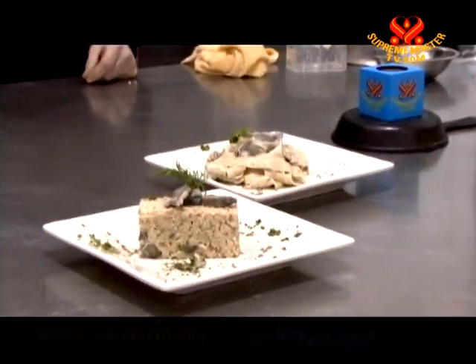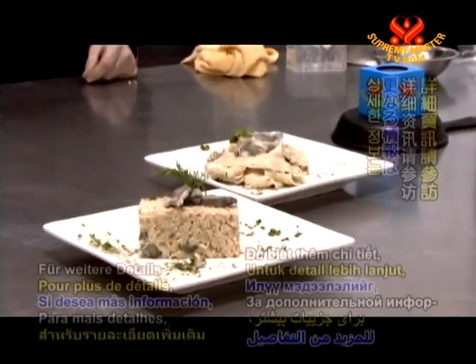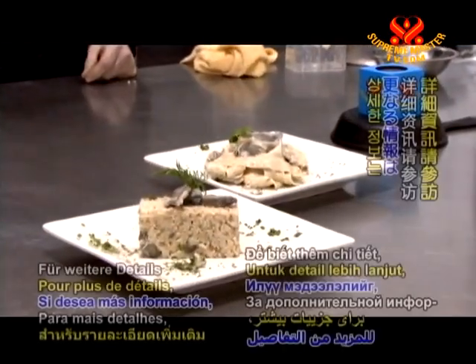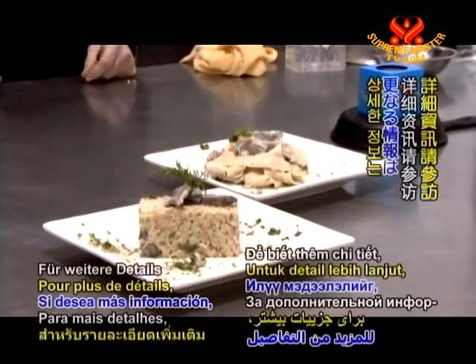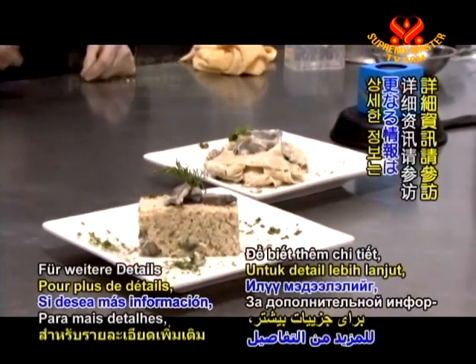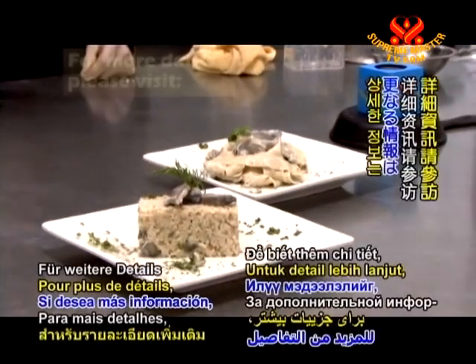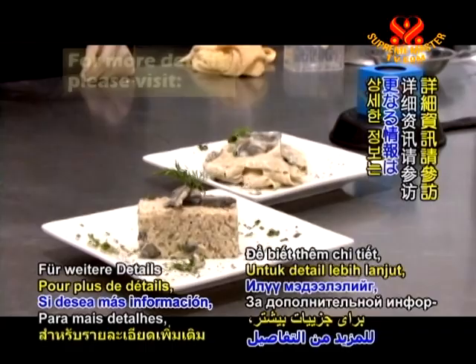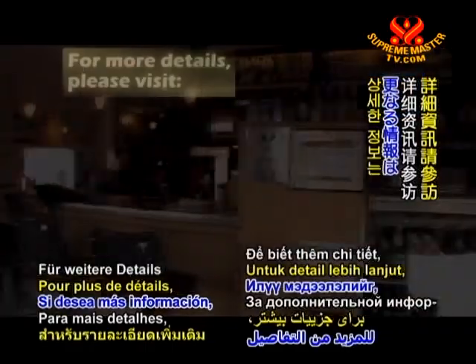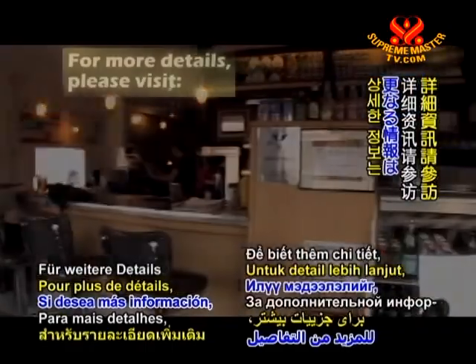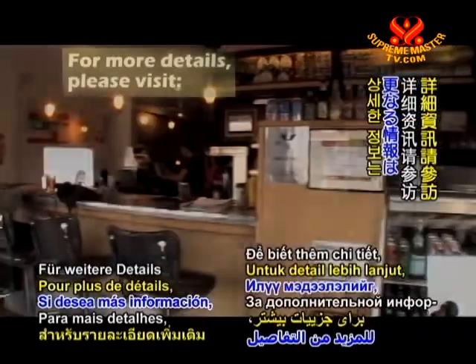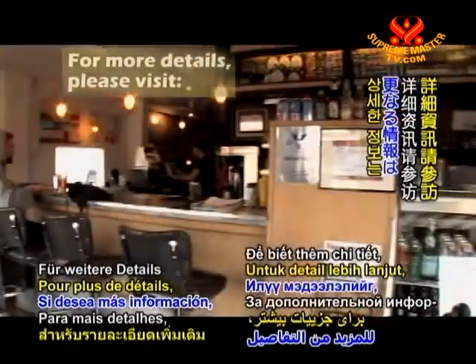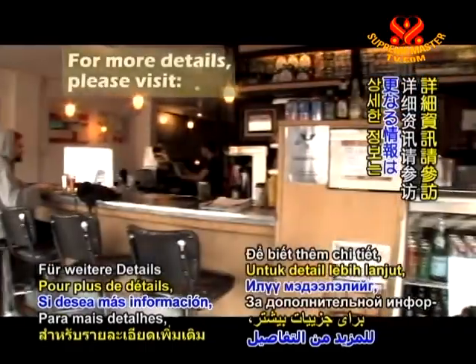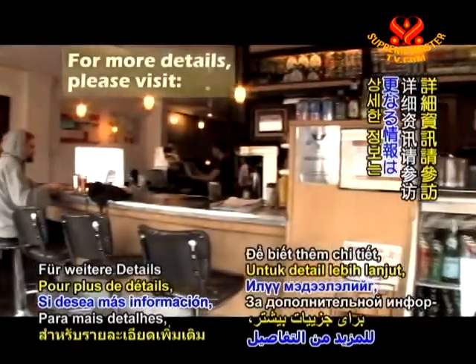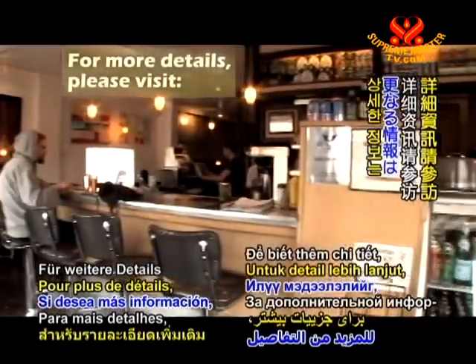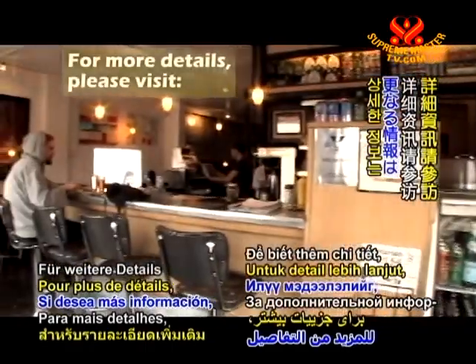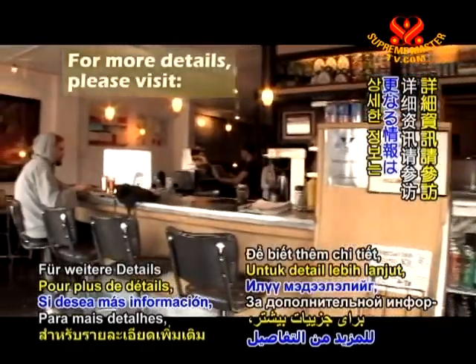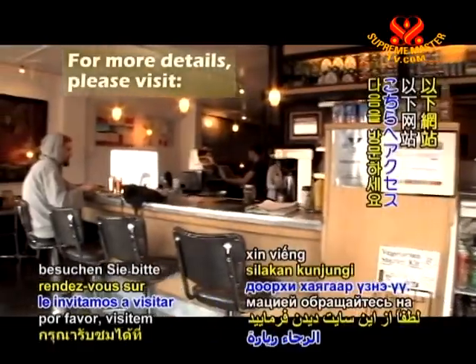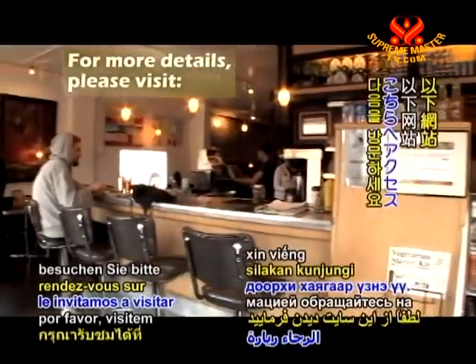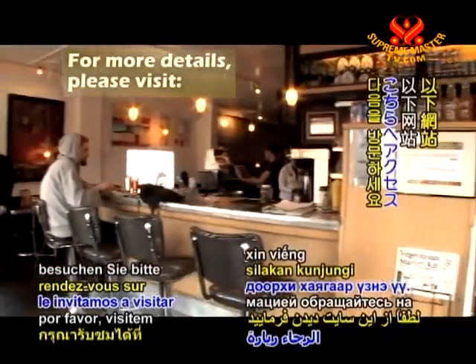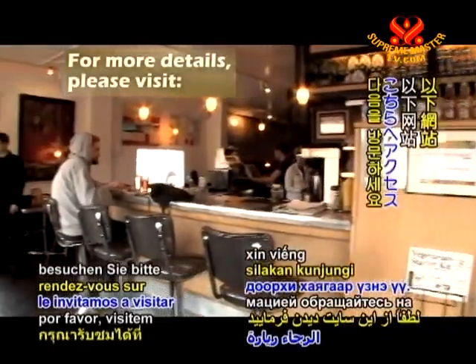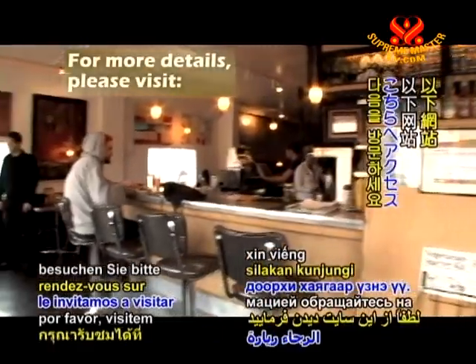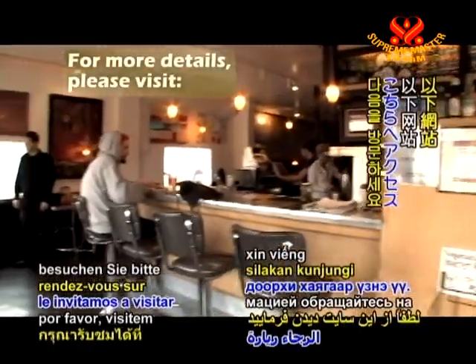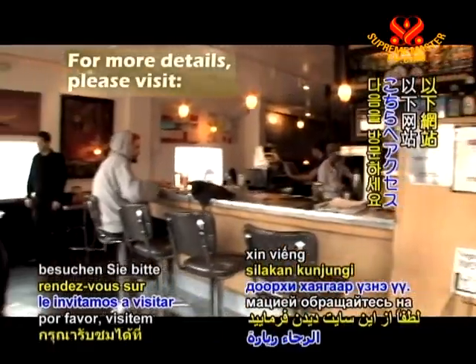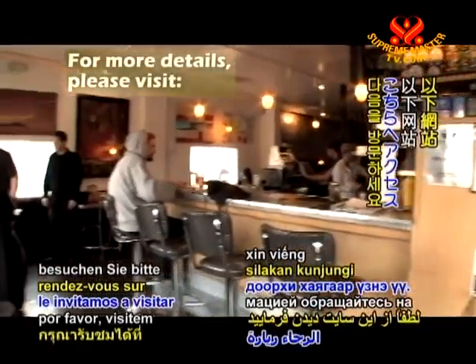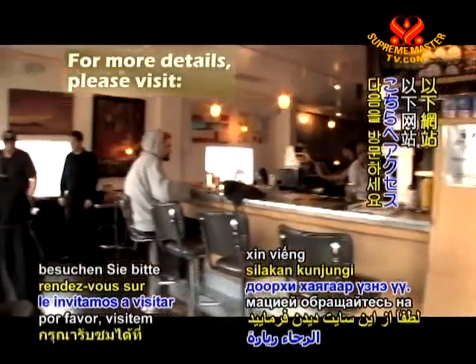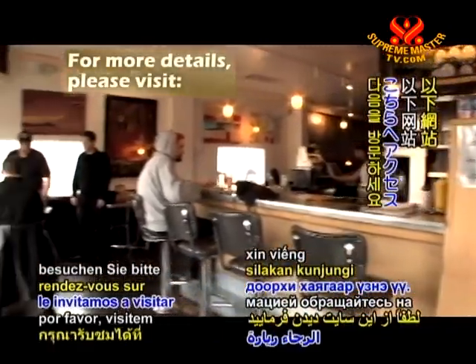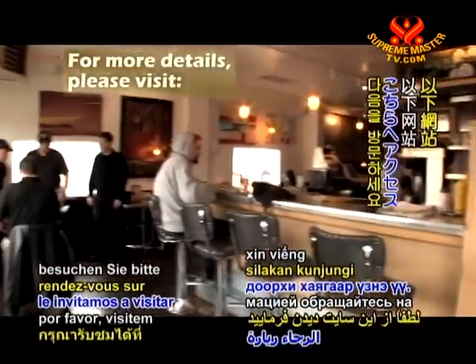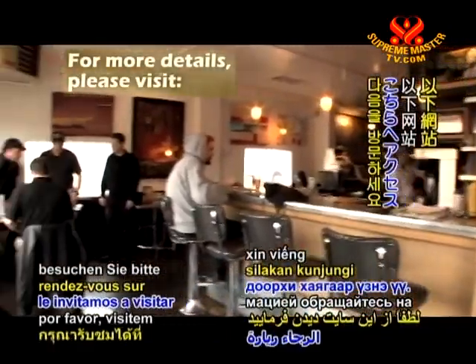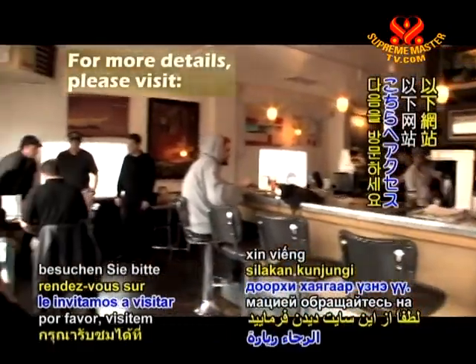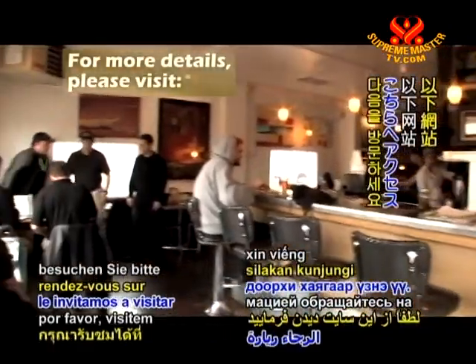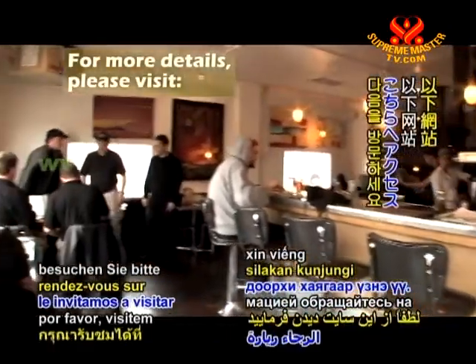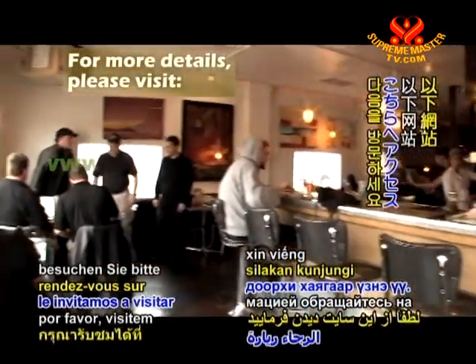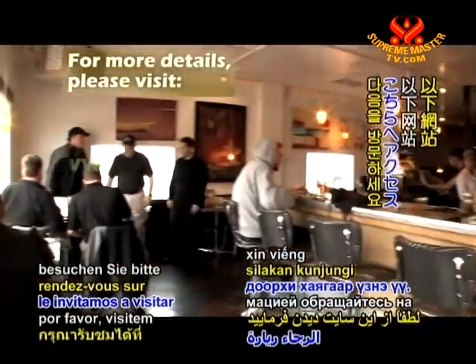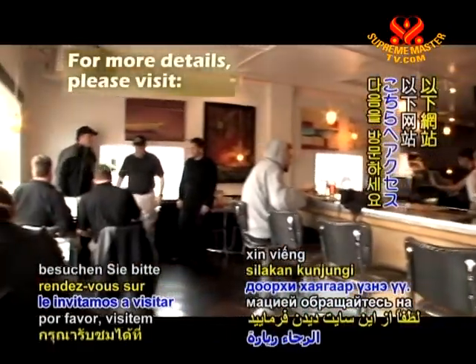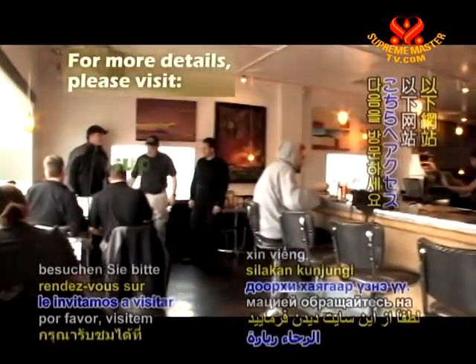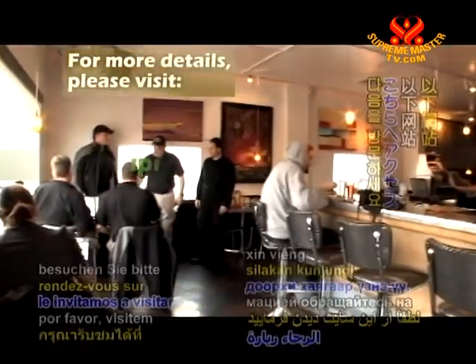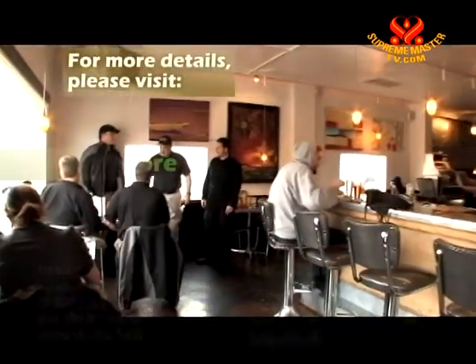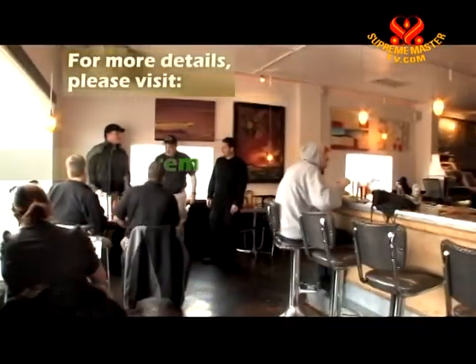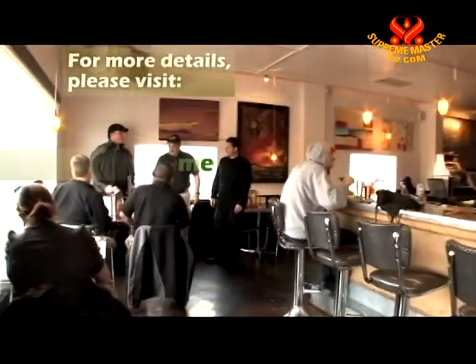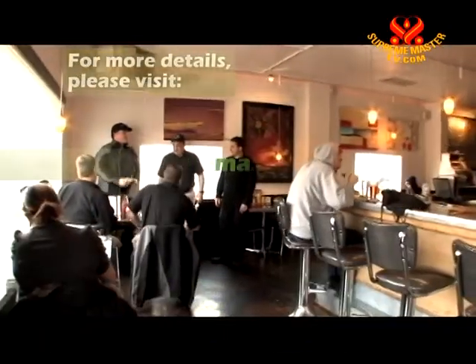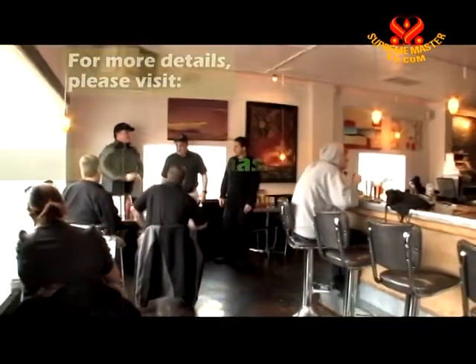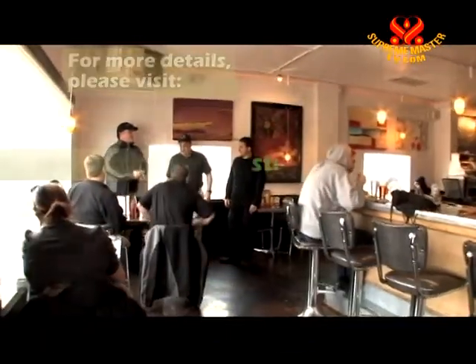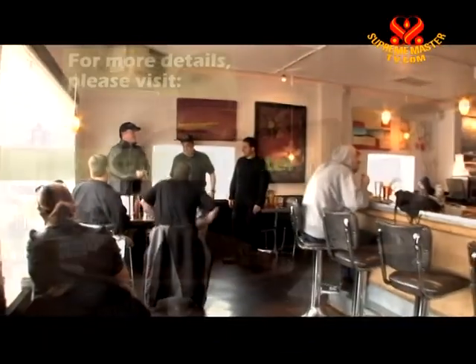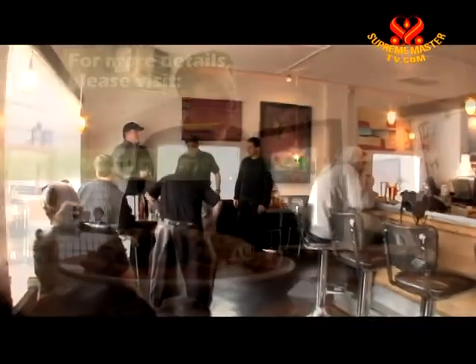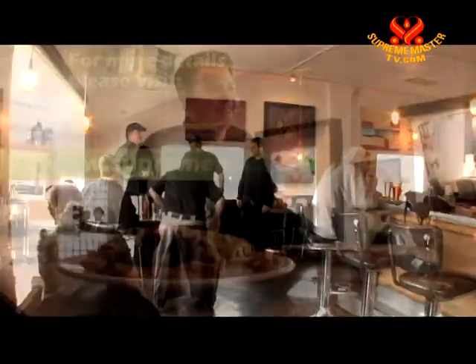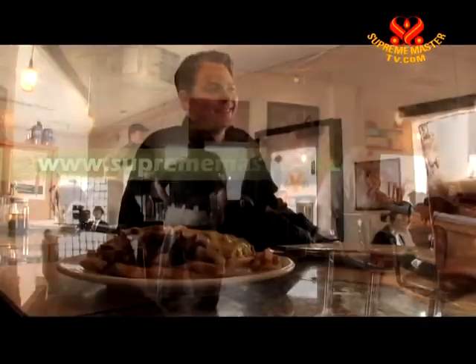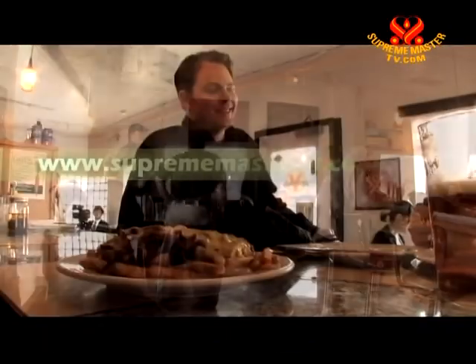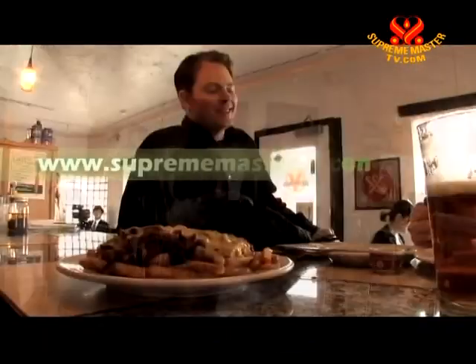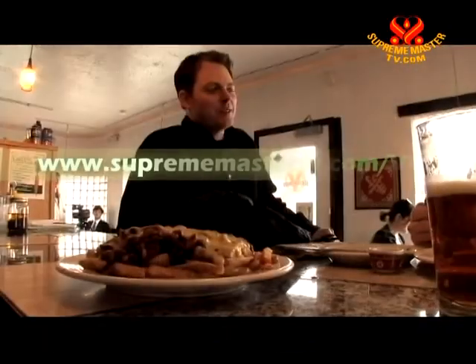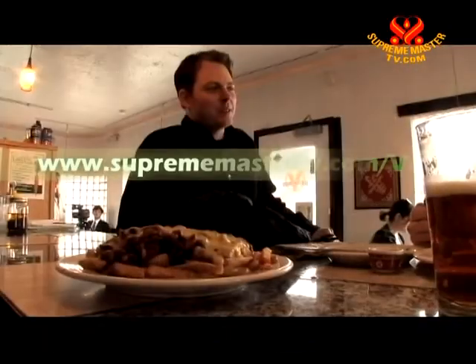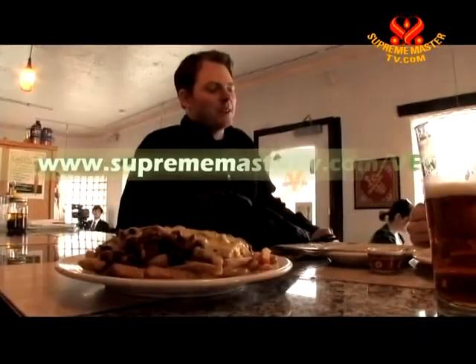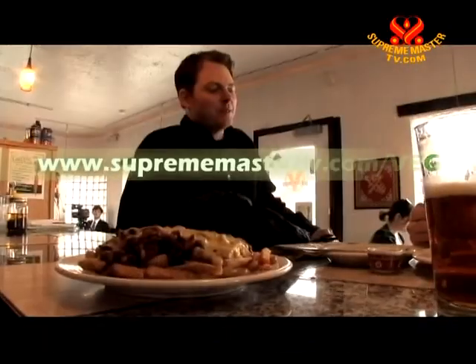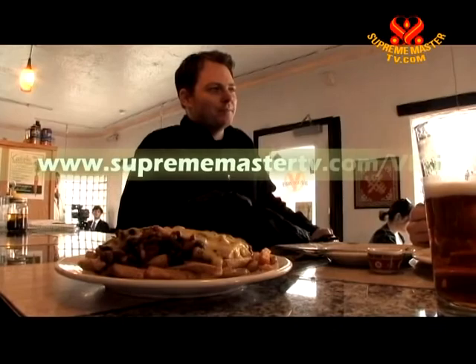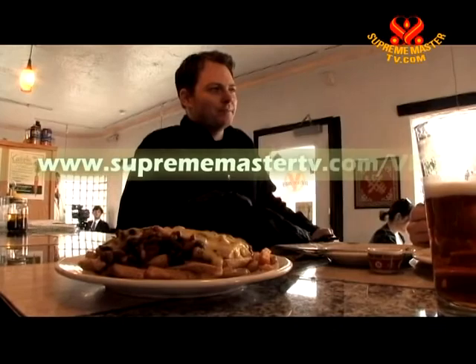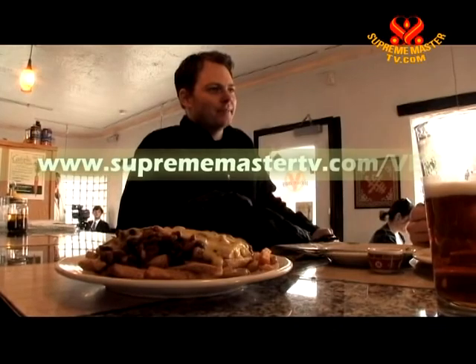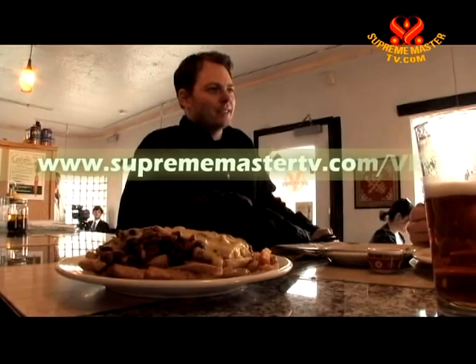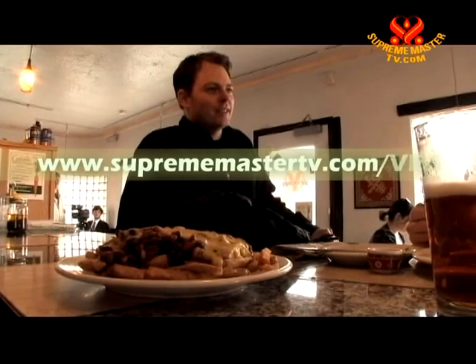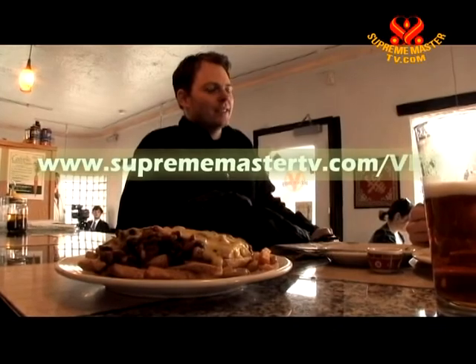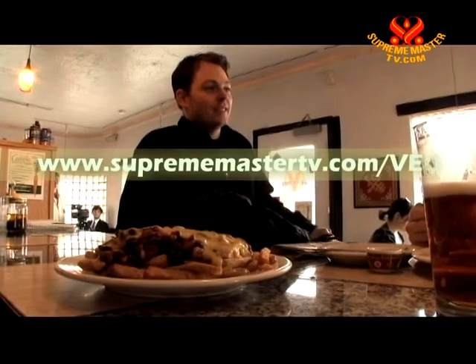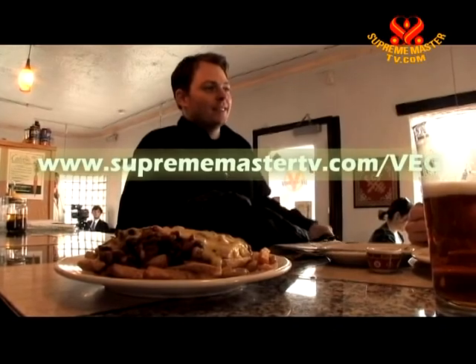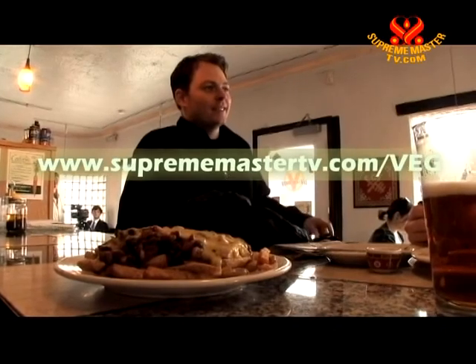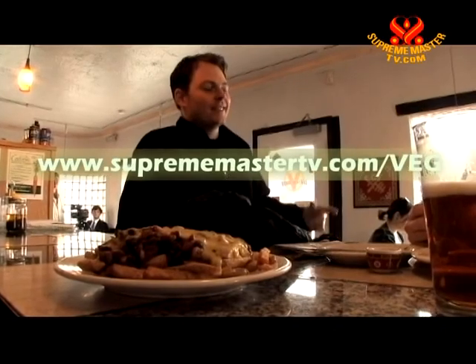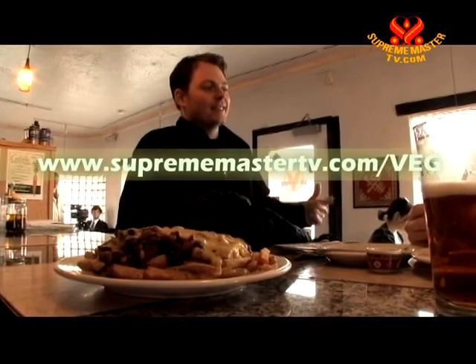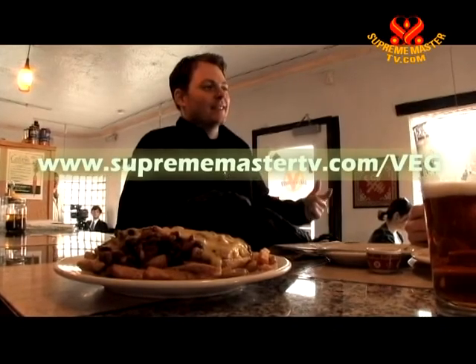For more details, please visit www.suprememastertv.com.